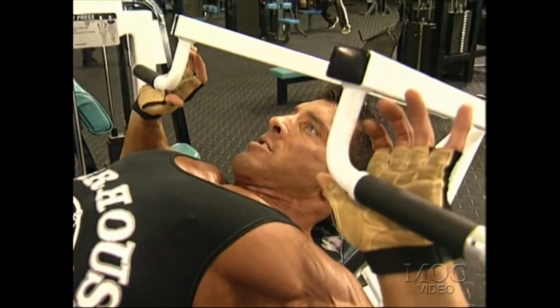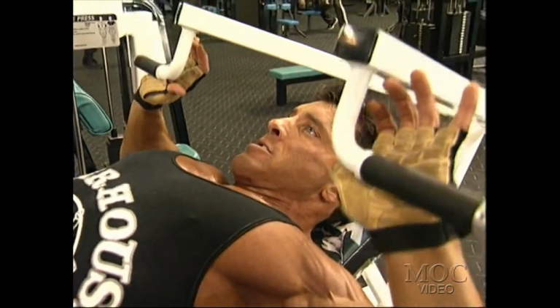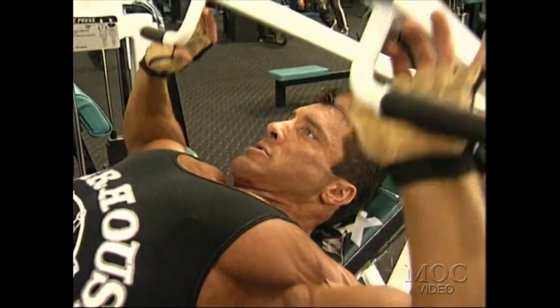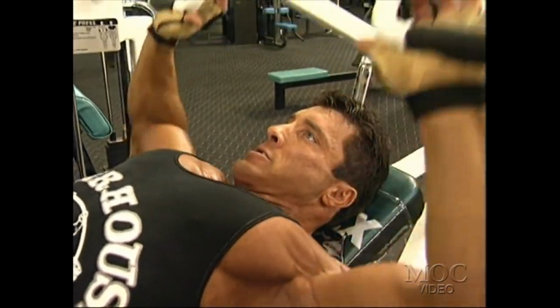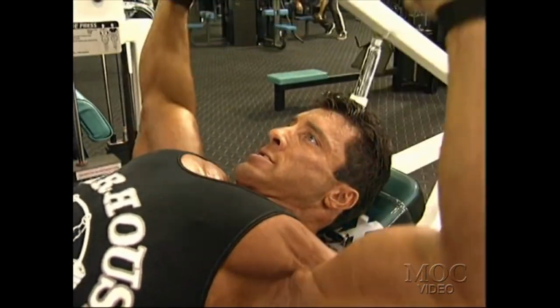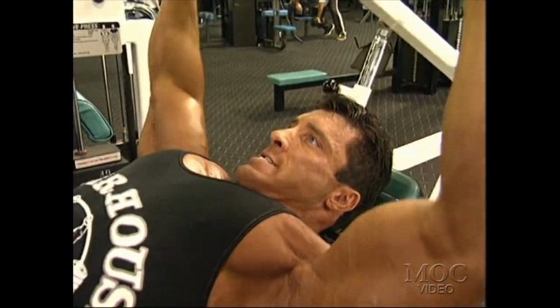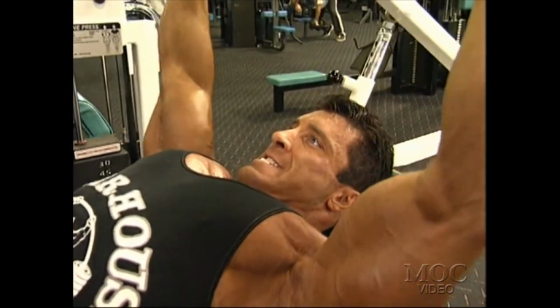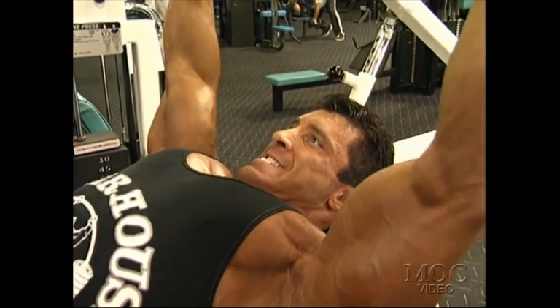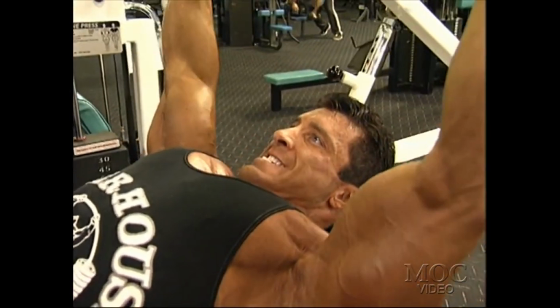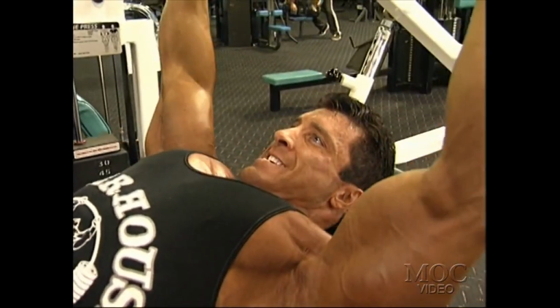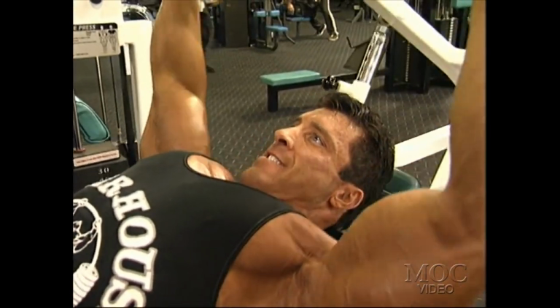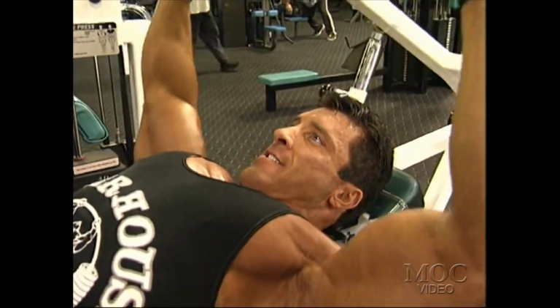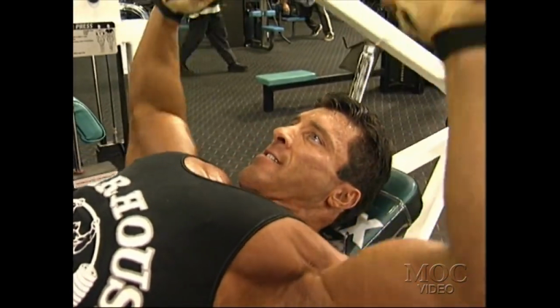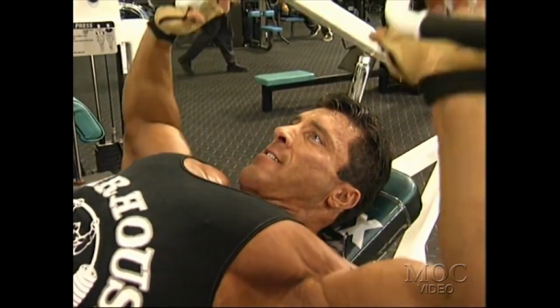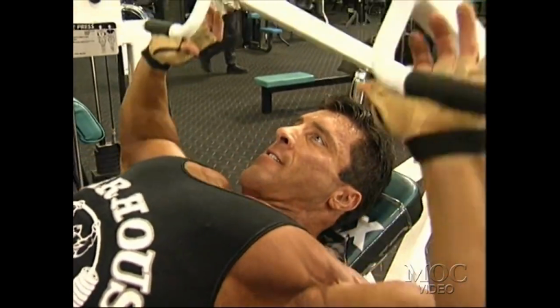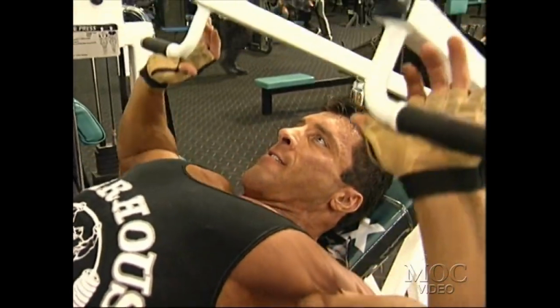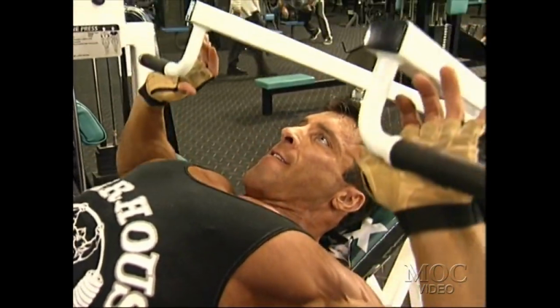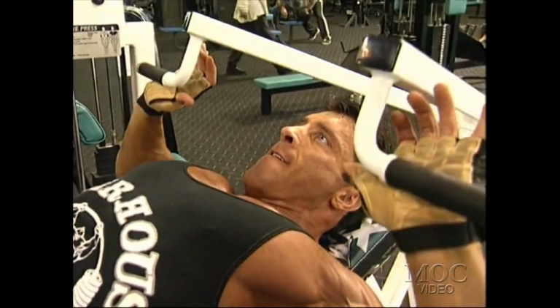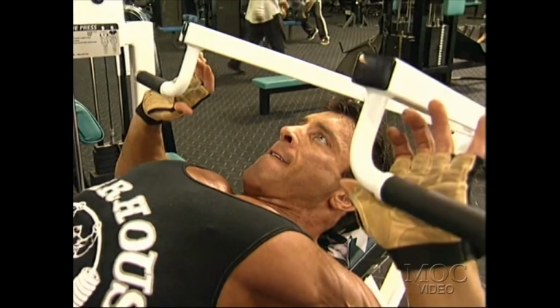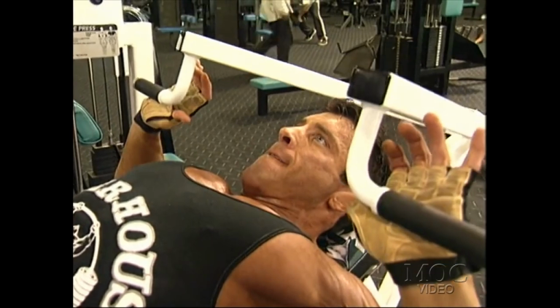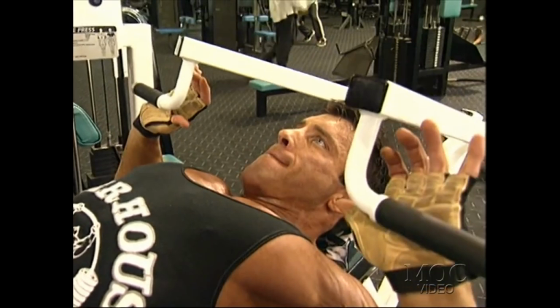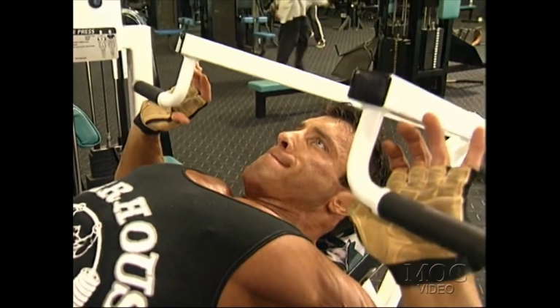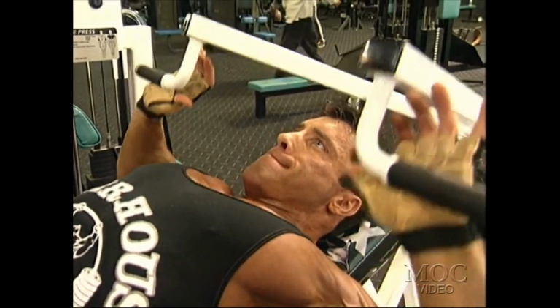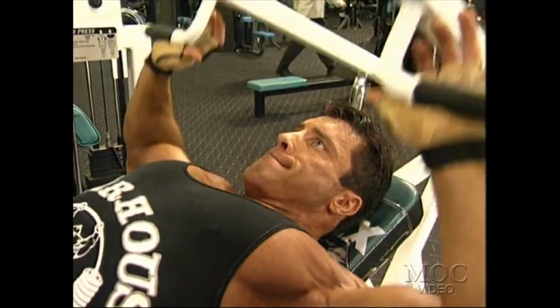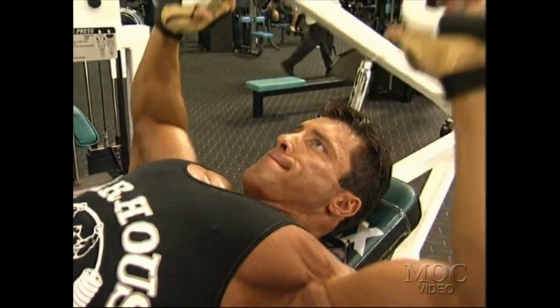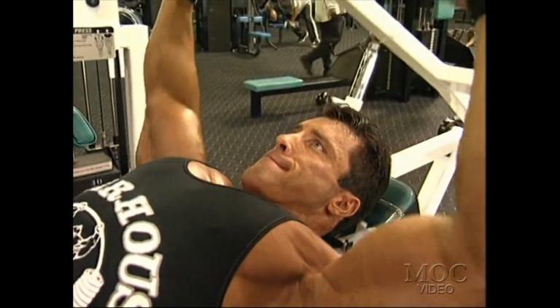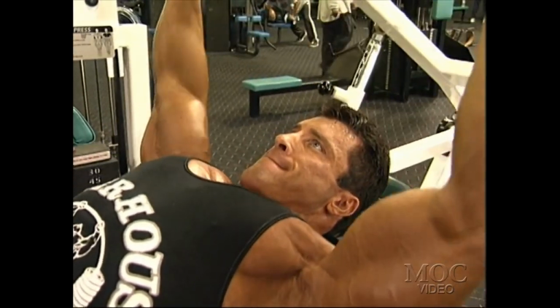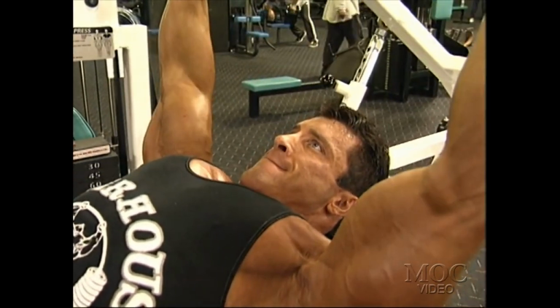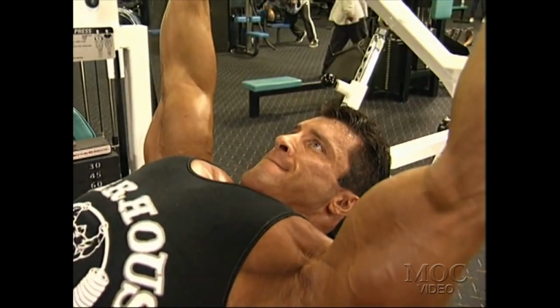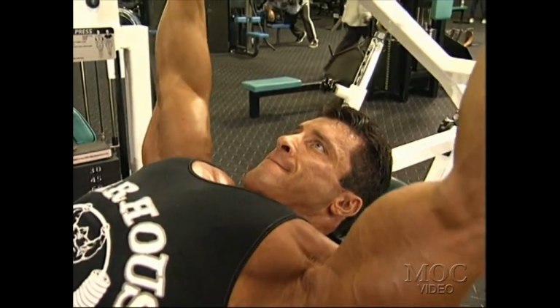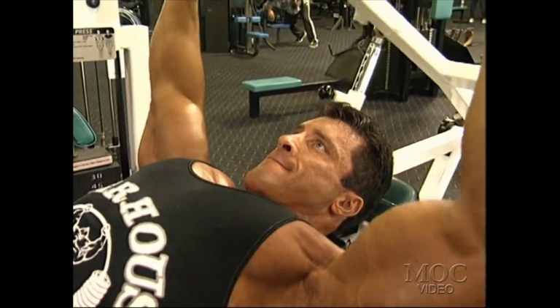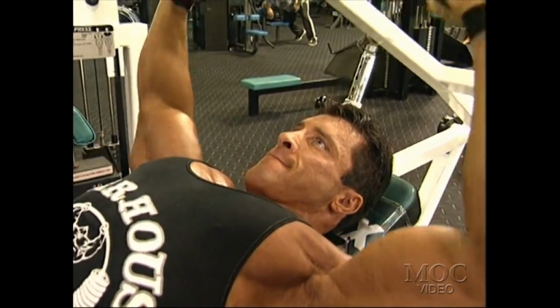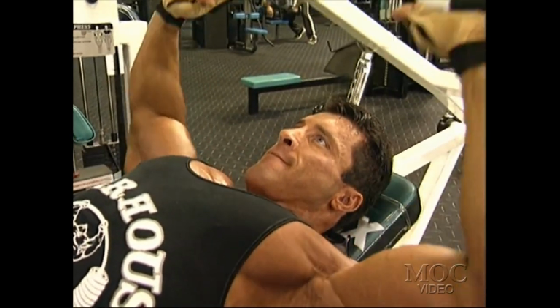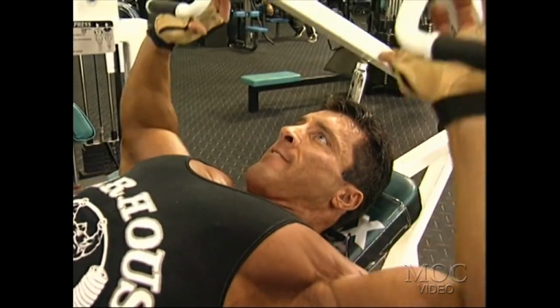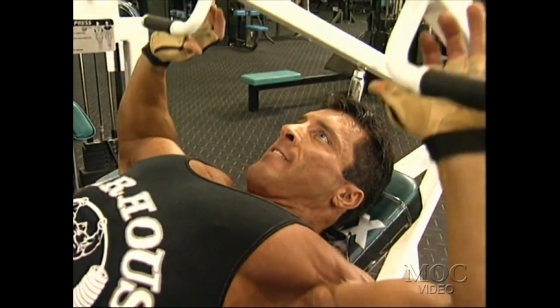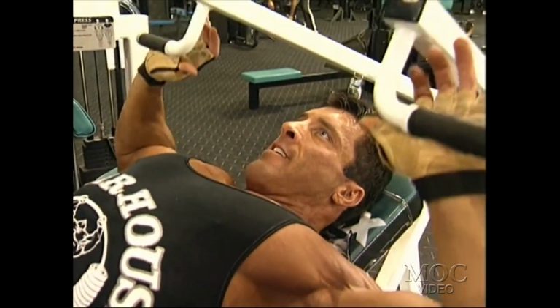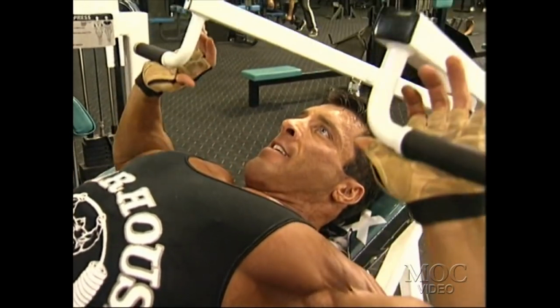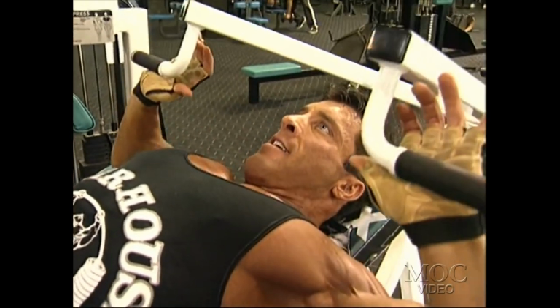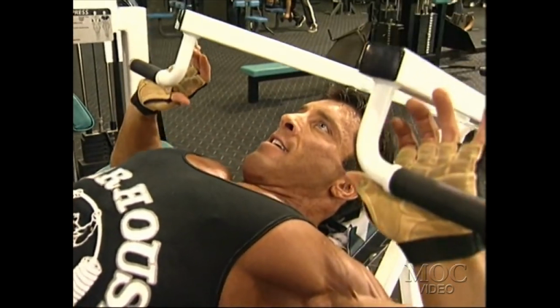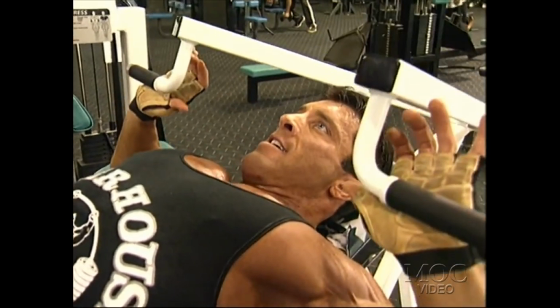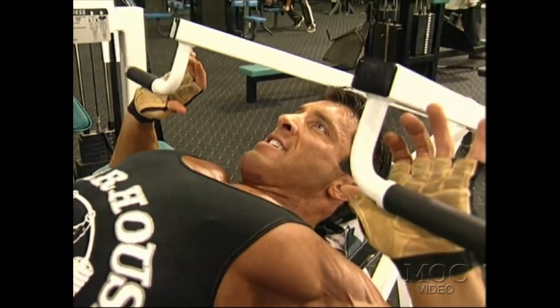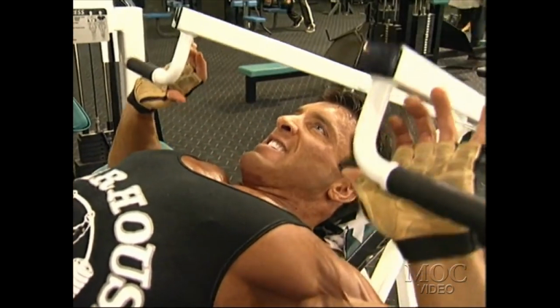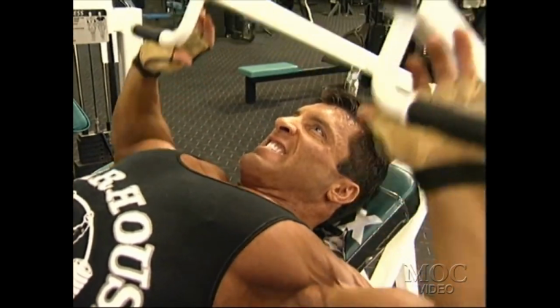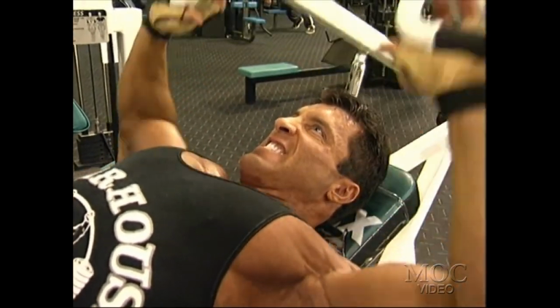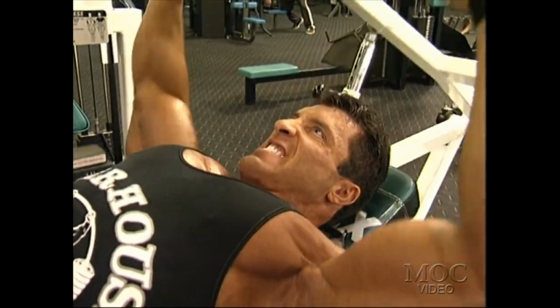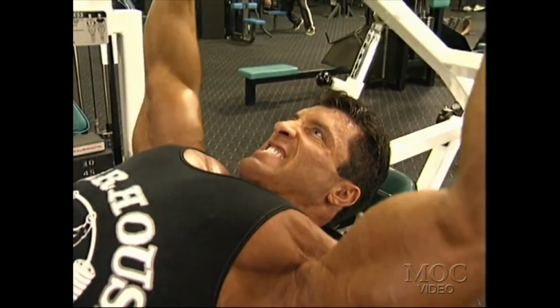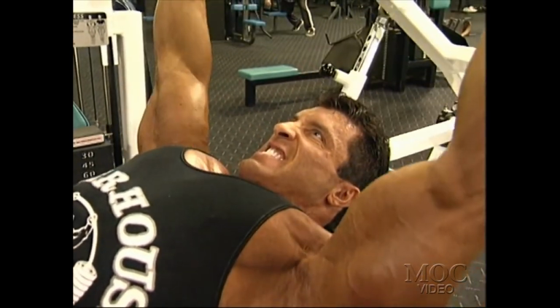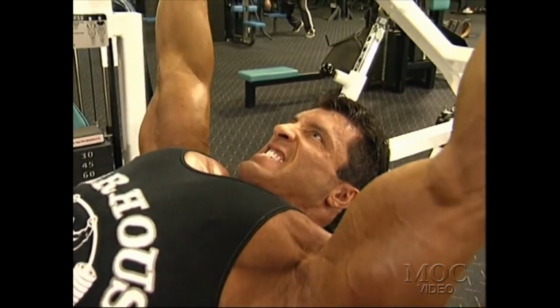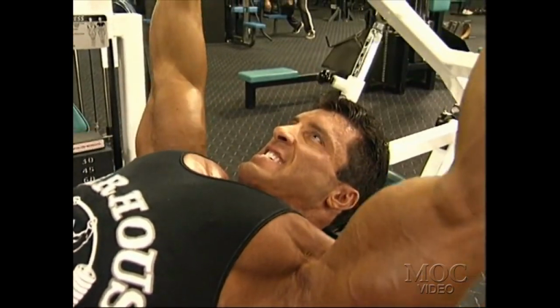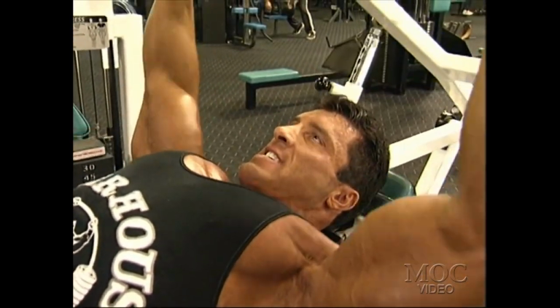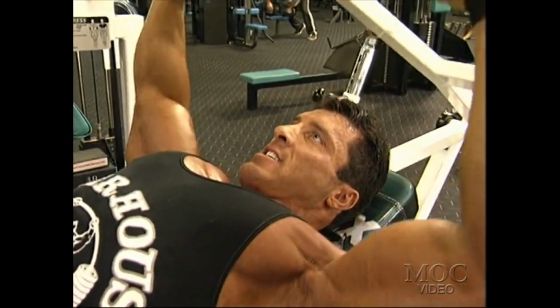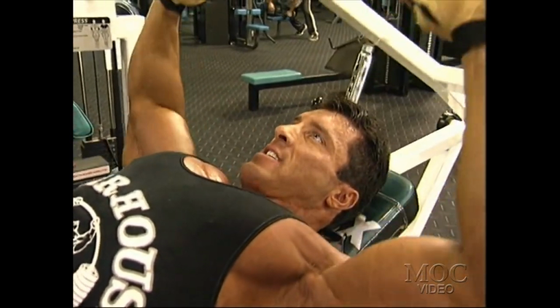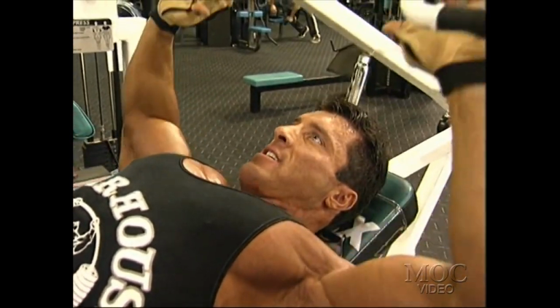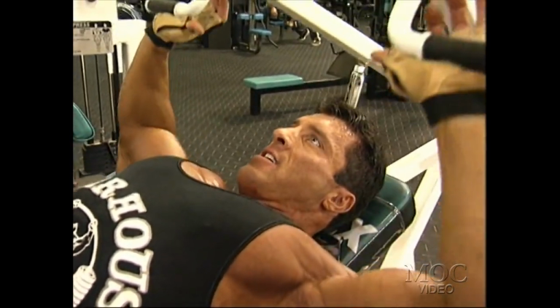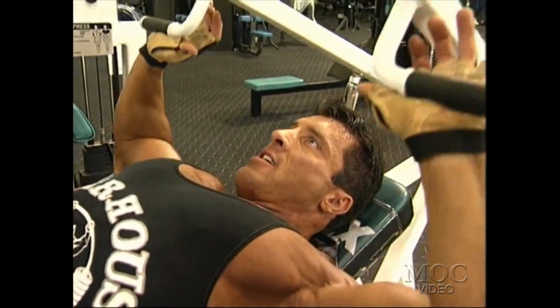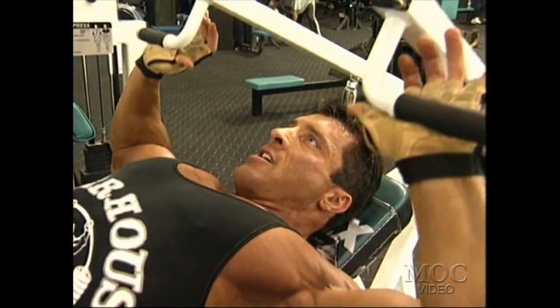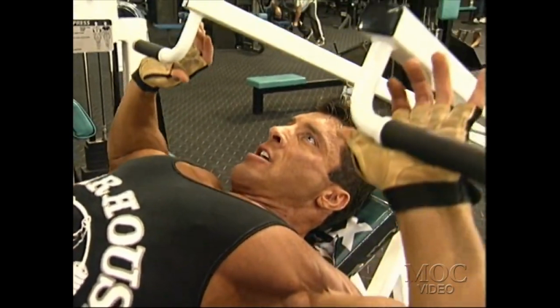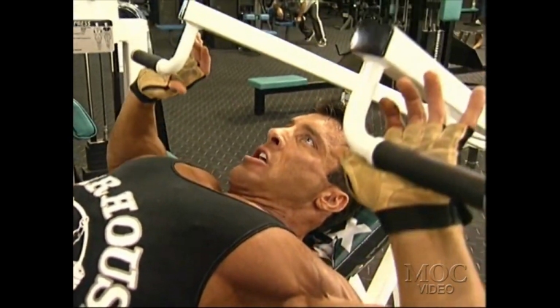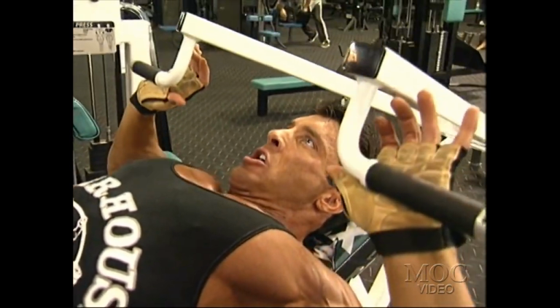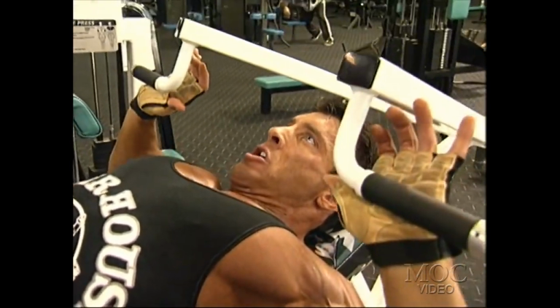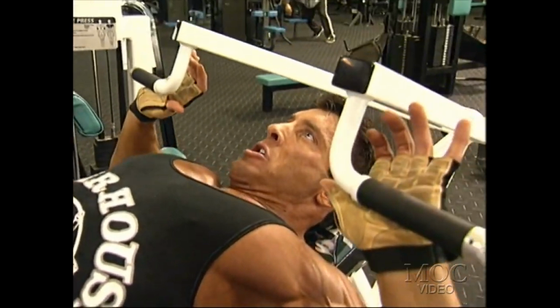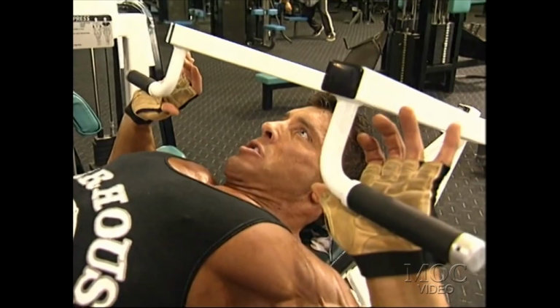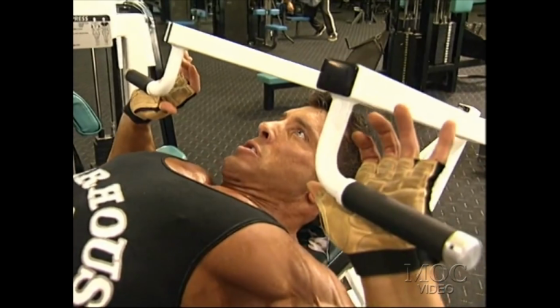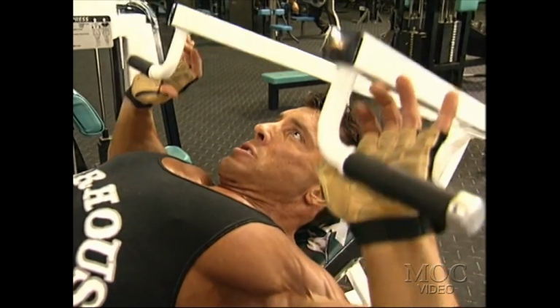Throughout the 19 years of my bodybuilding career, I experimented with any kind of training, and I found something that was very interesting.